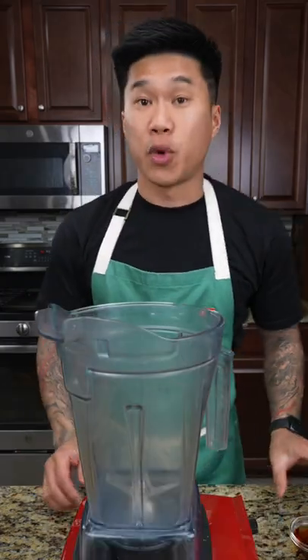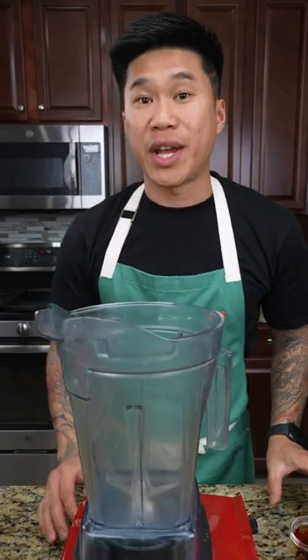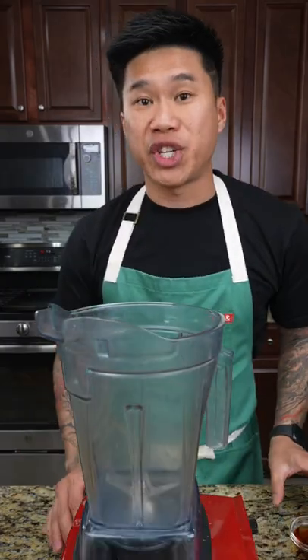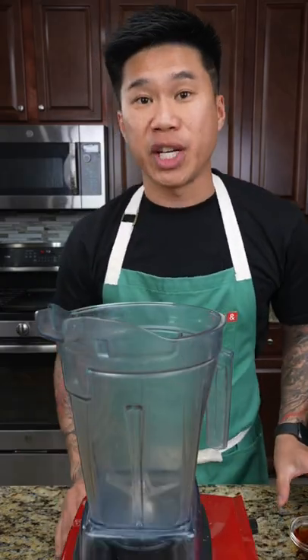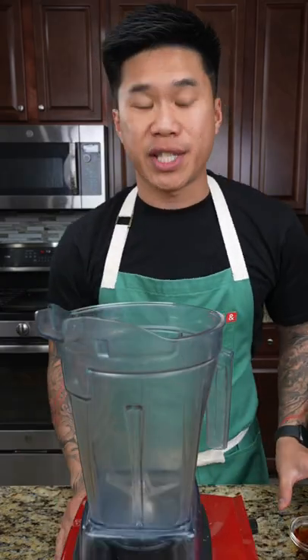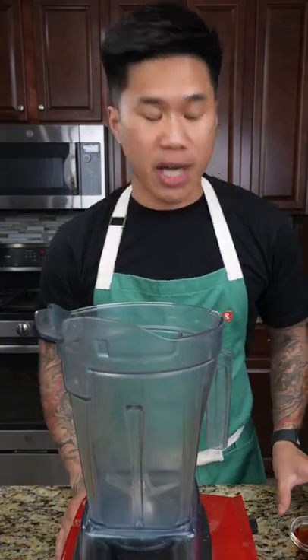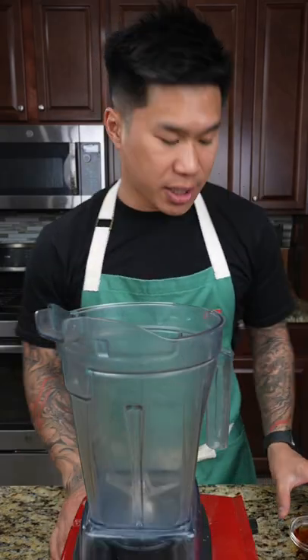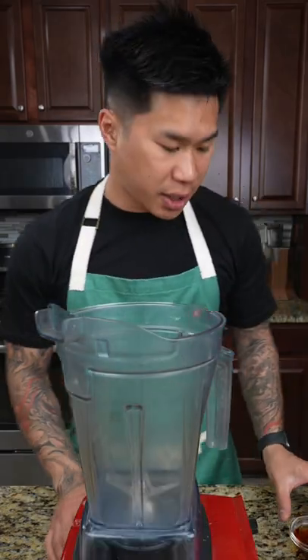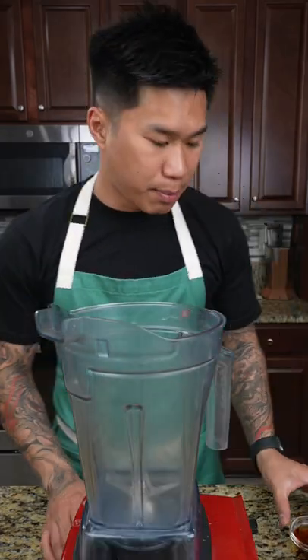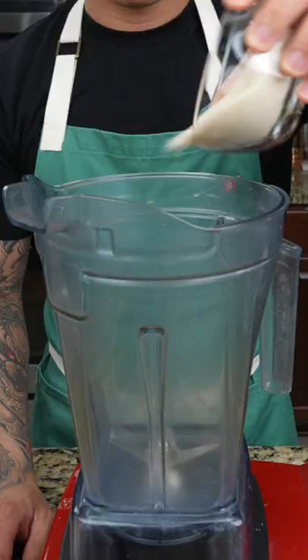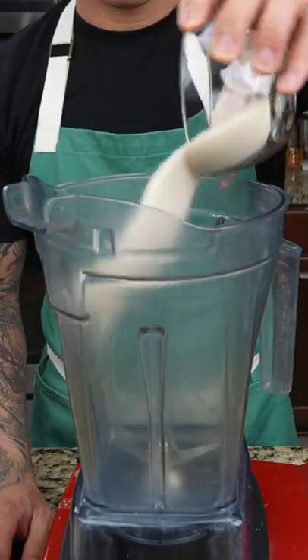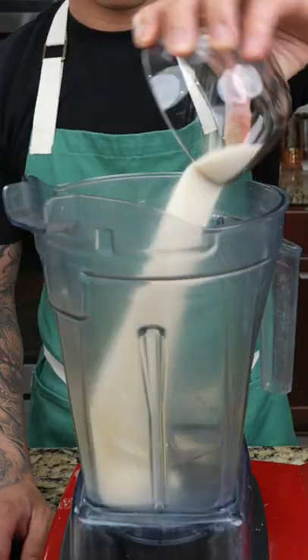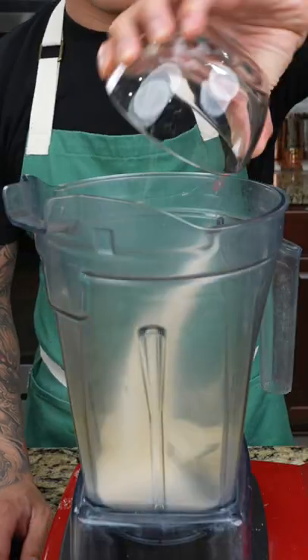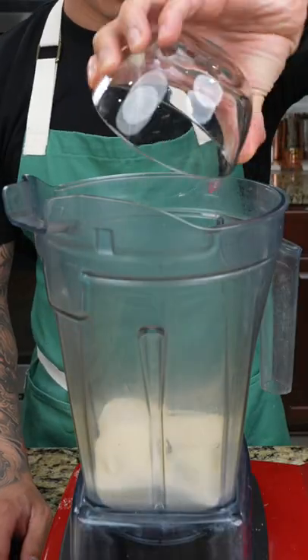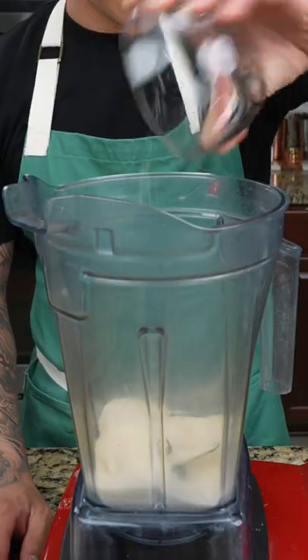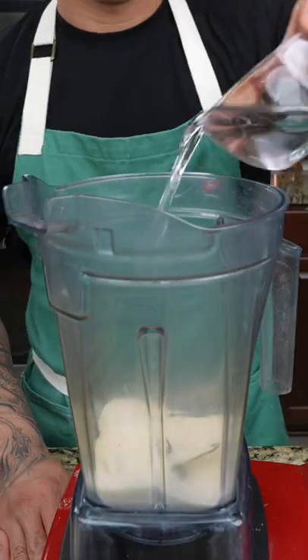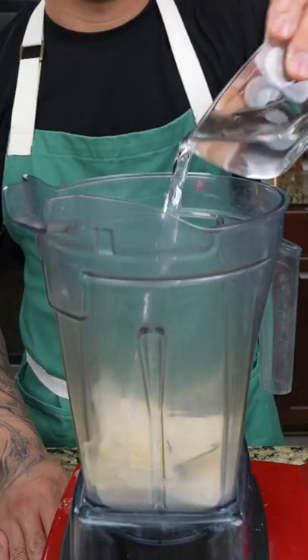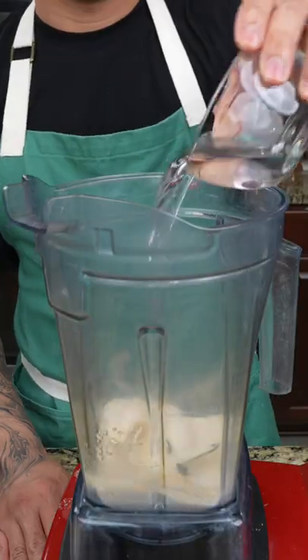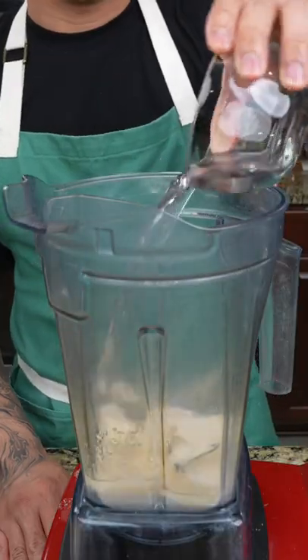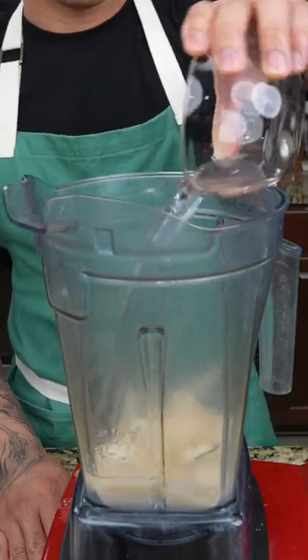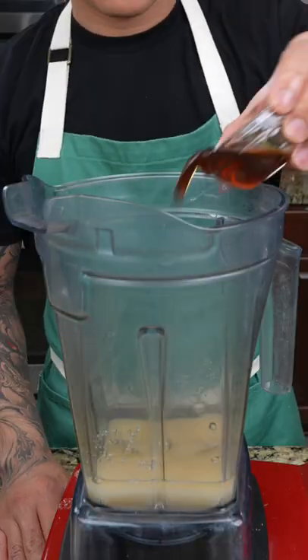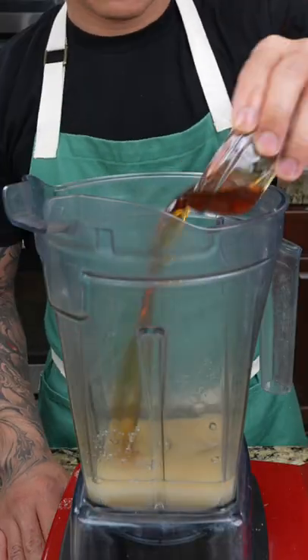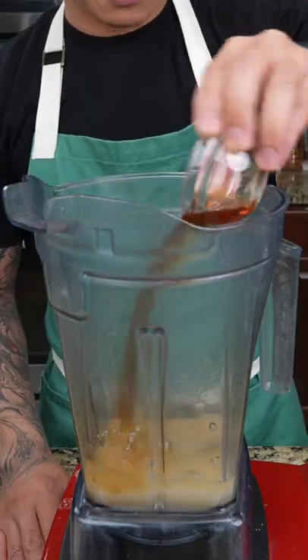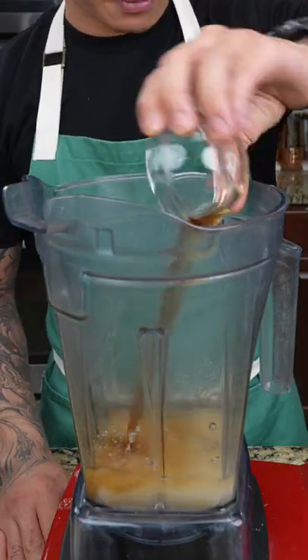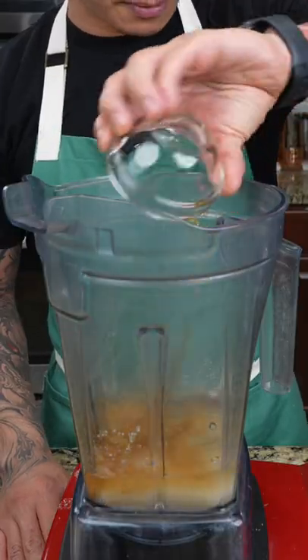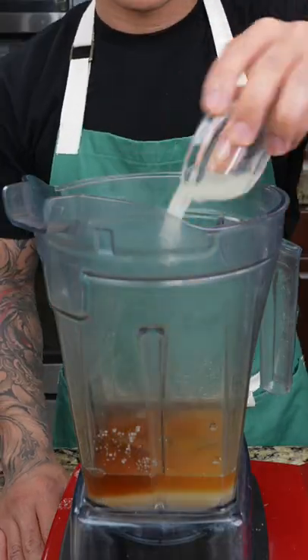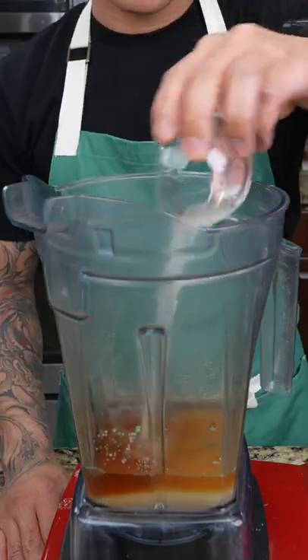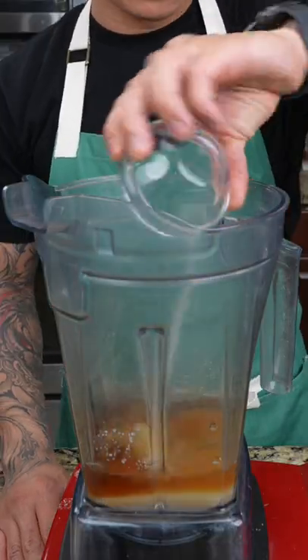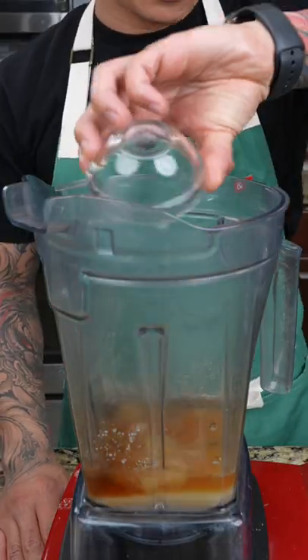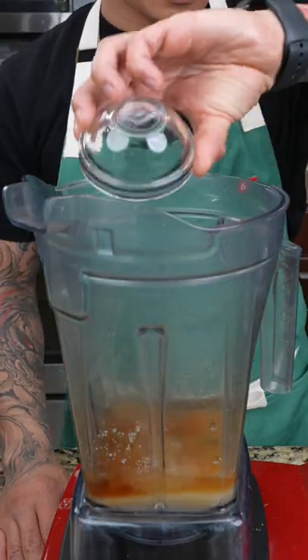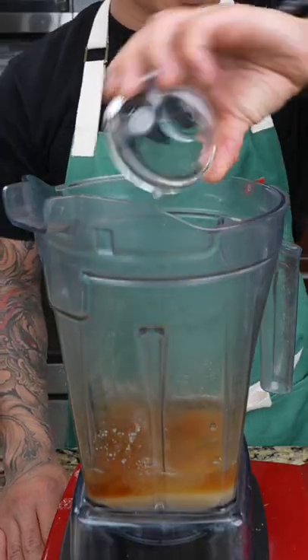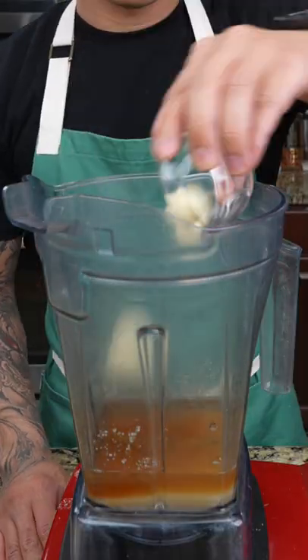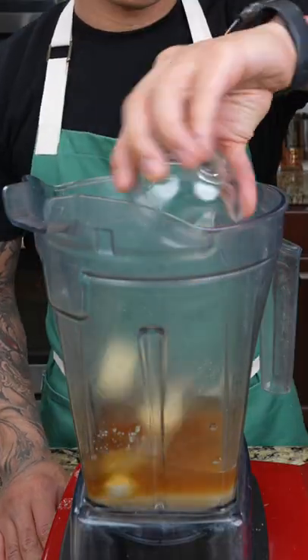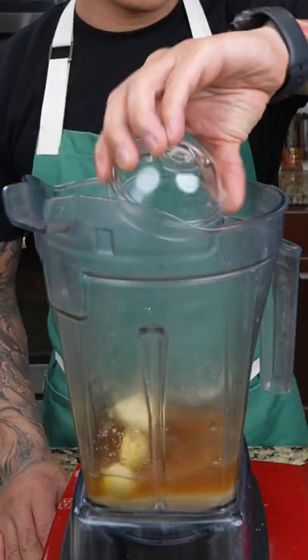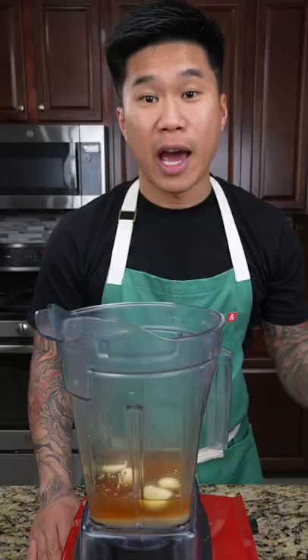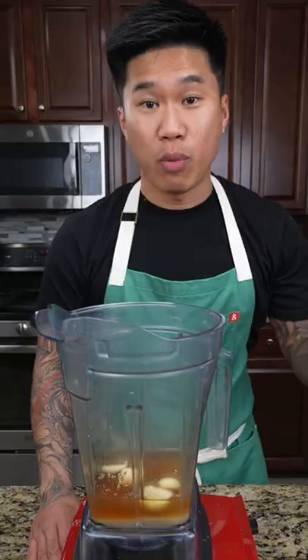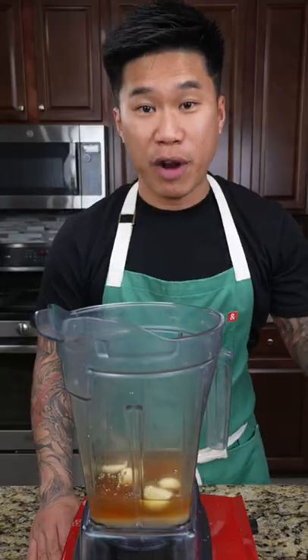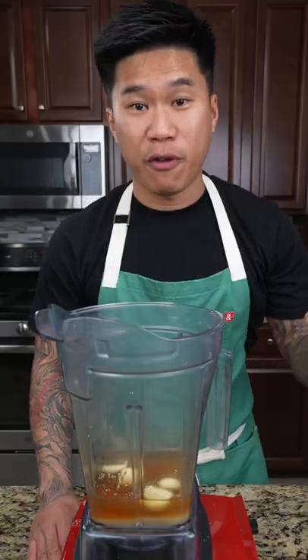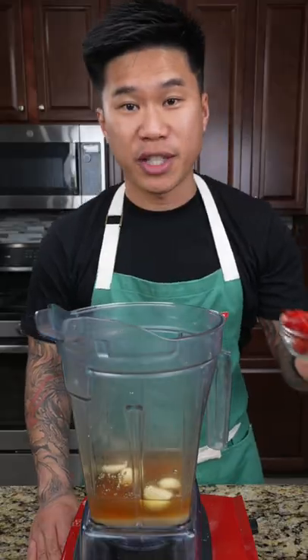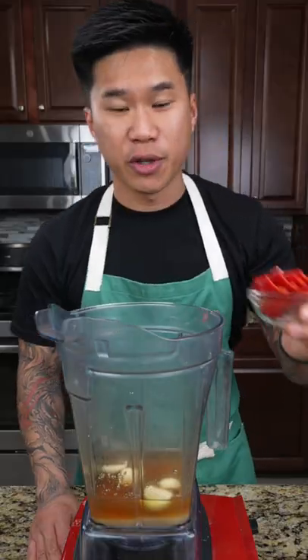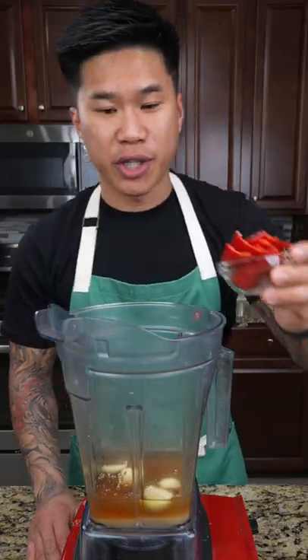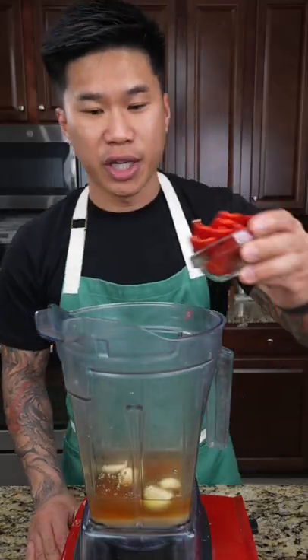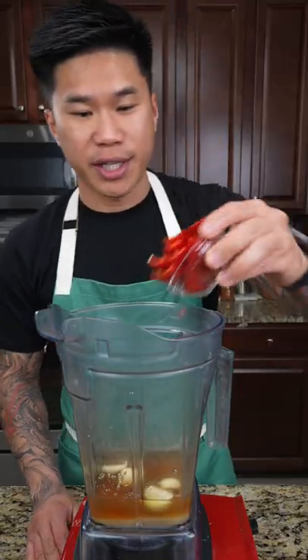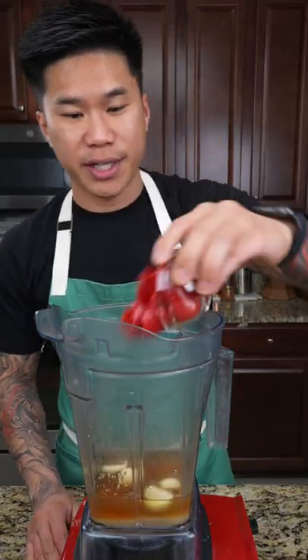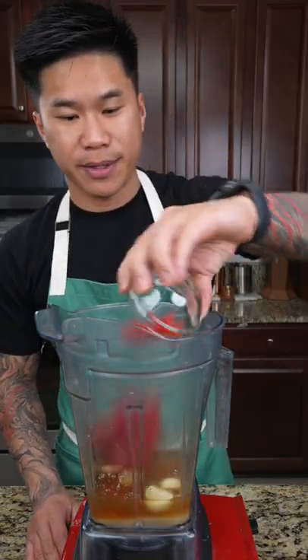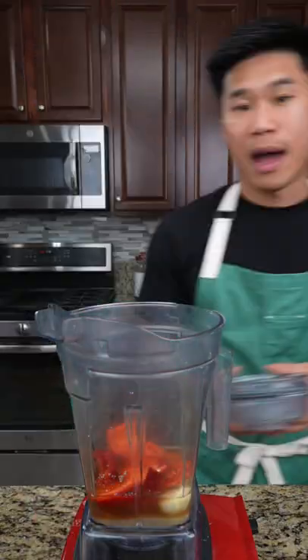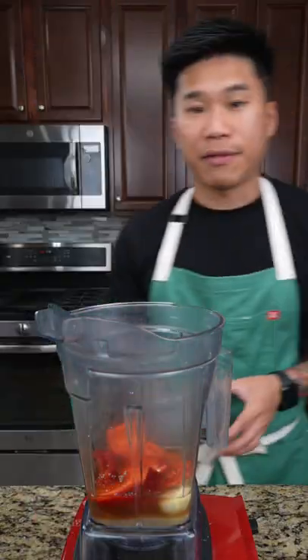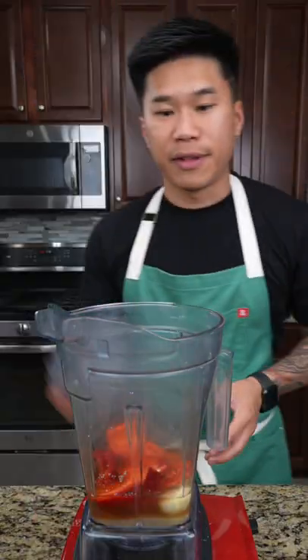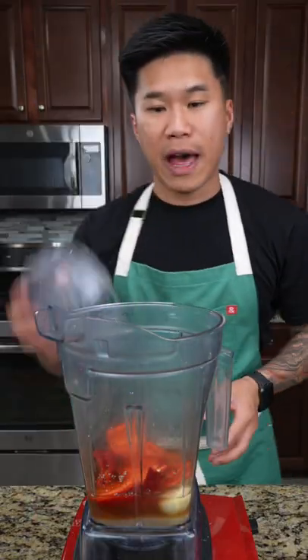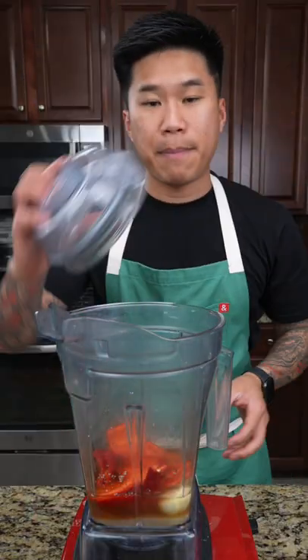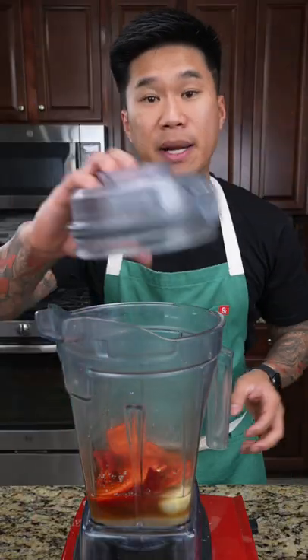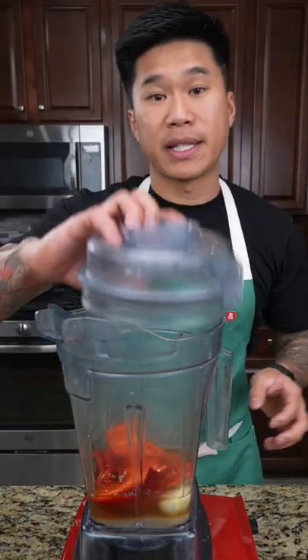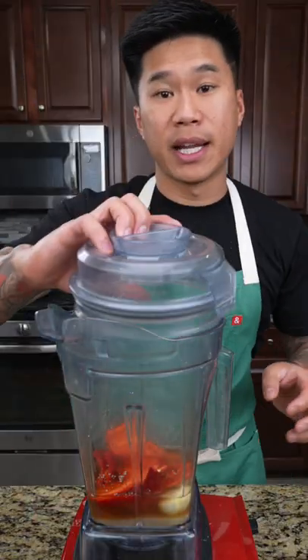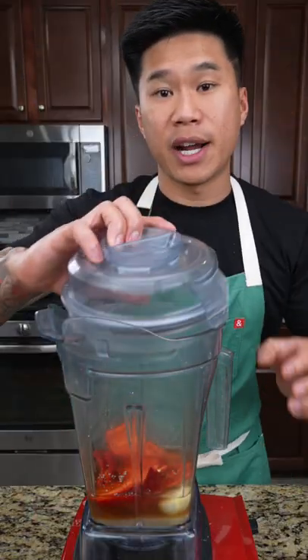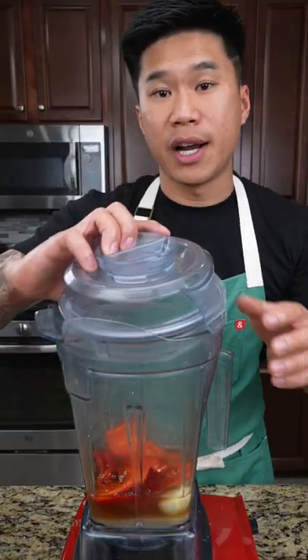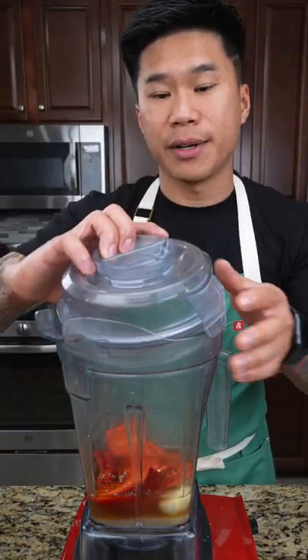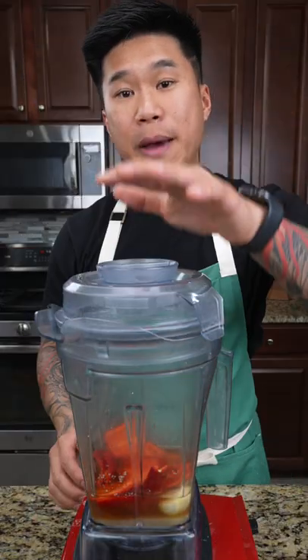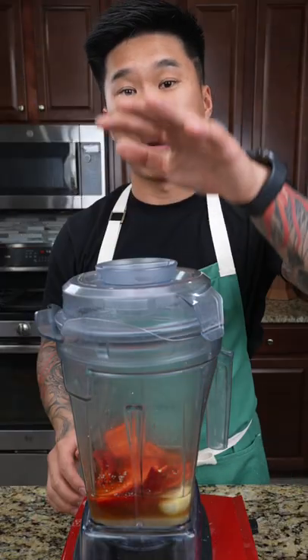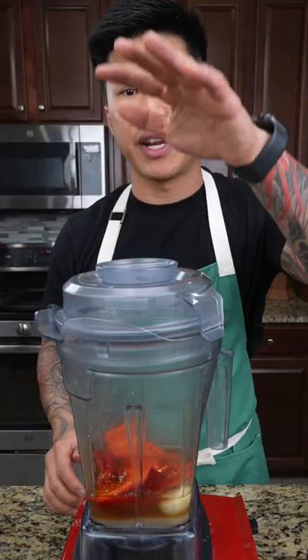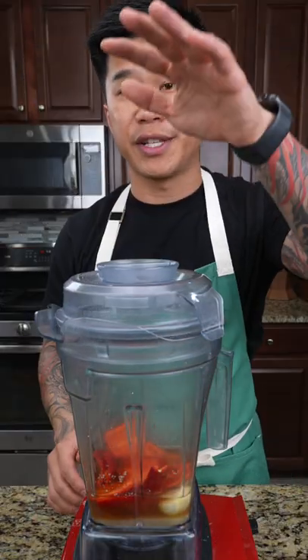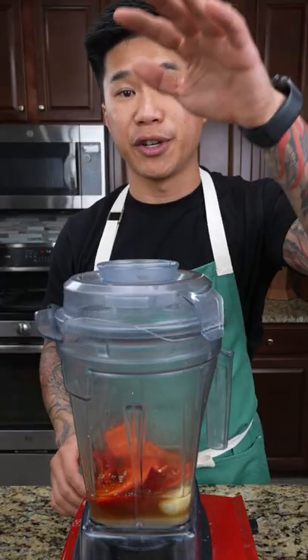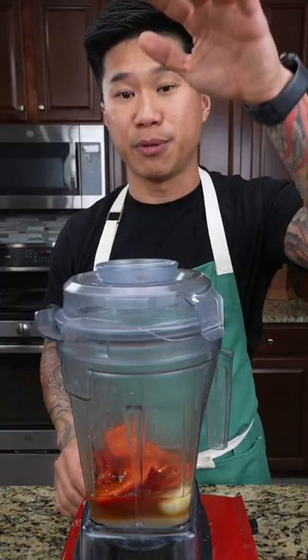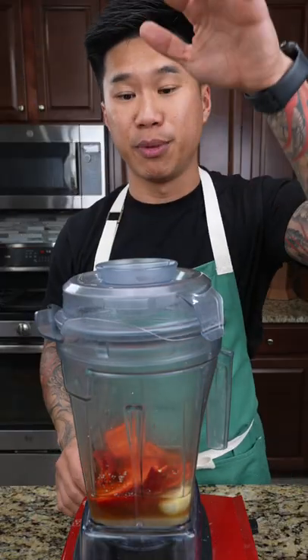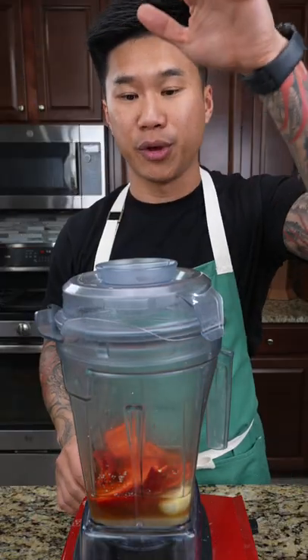For the red chili sauce, combine sugar, water, fish sauce, lime juice, garlic, and red fresno chilies. Place the lid on and blend until smooth.